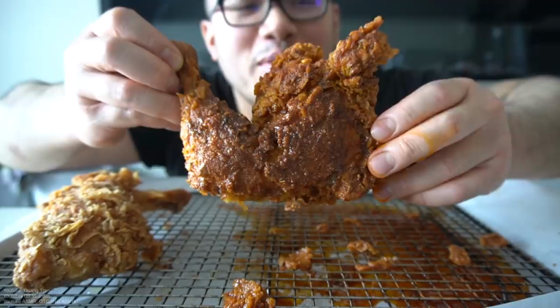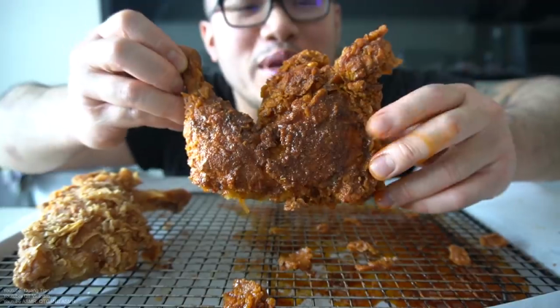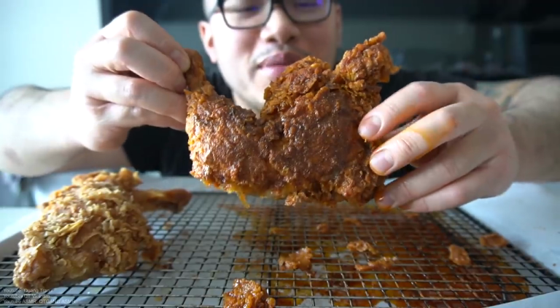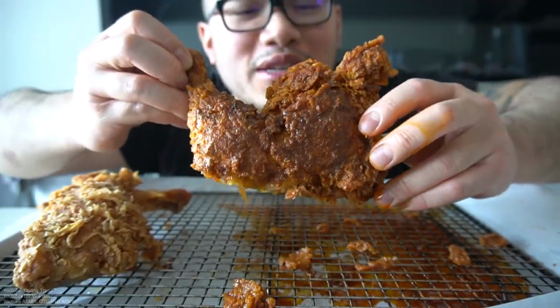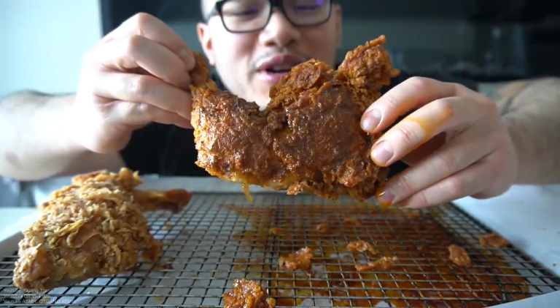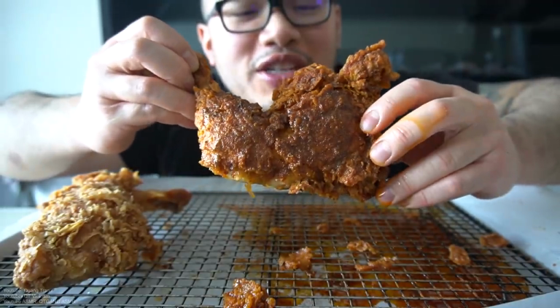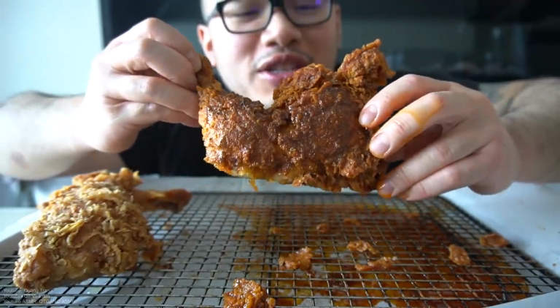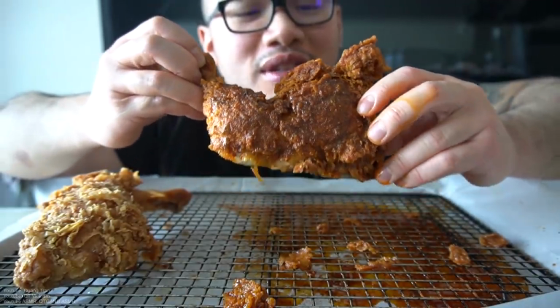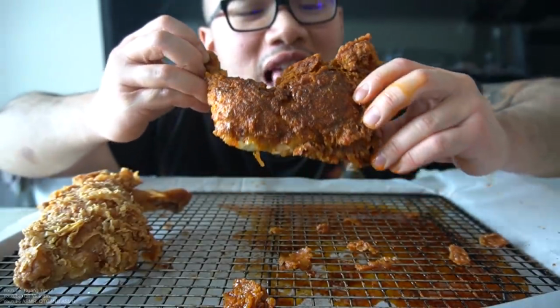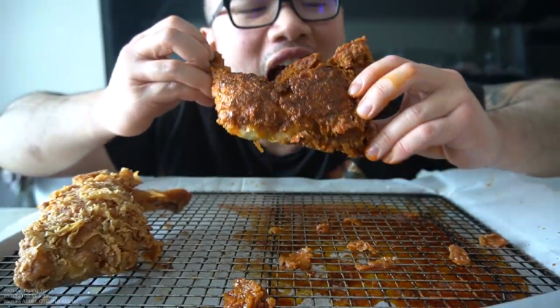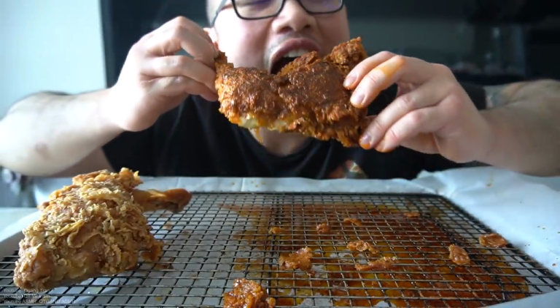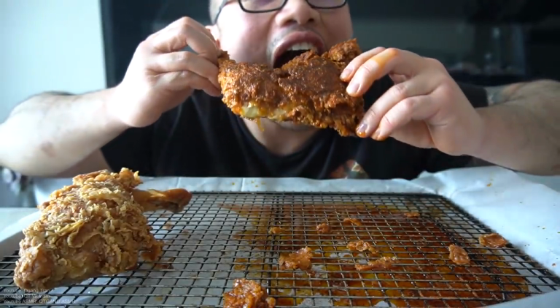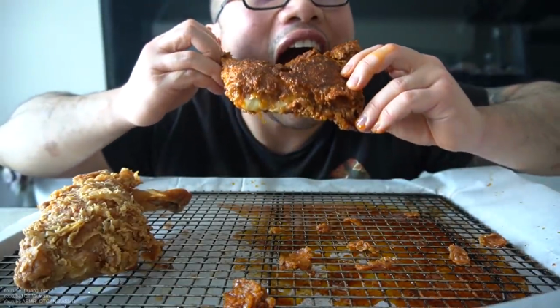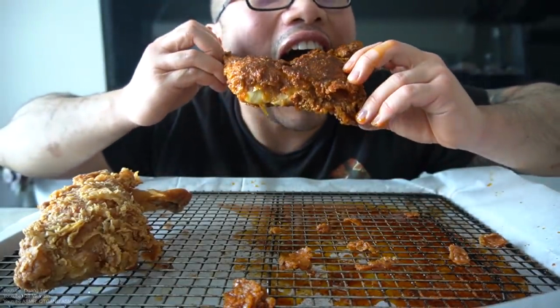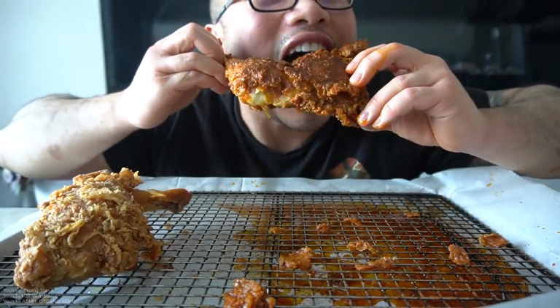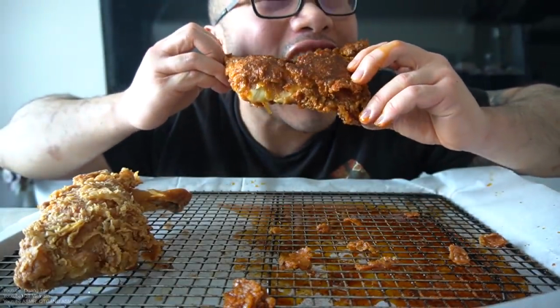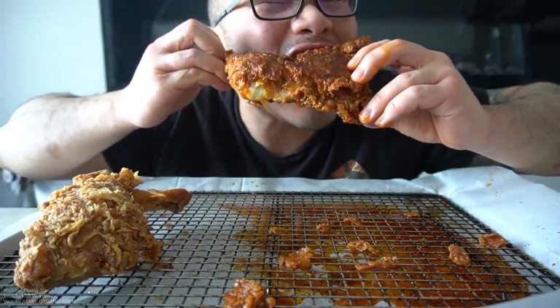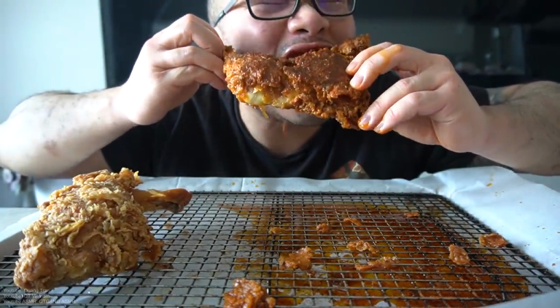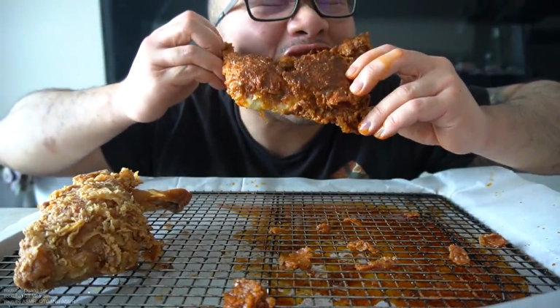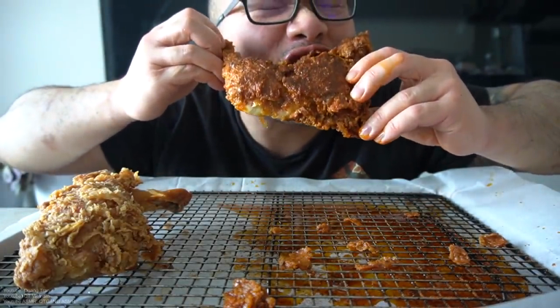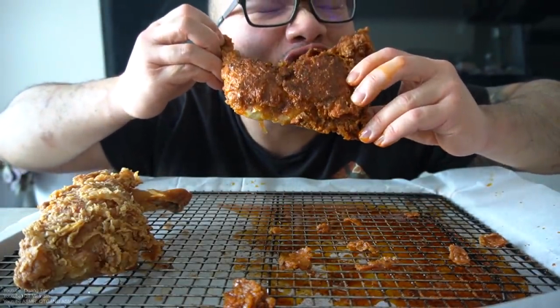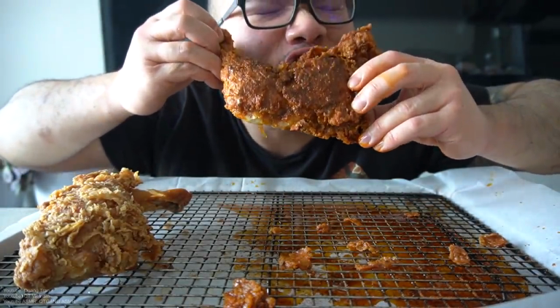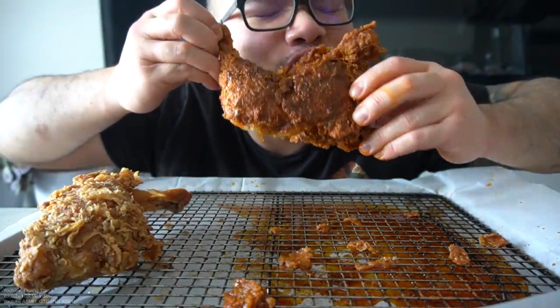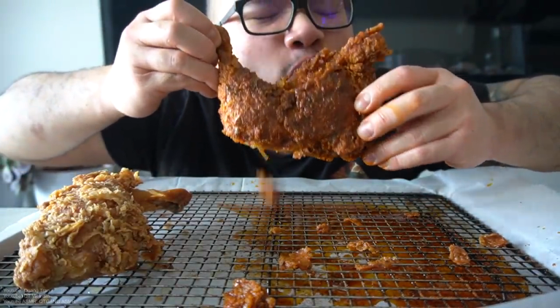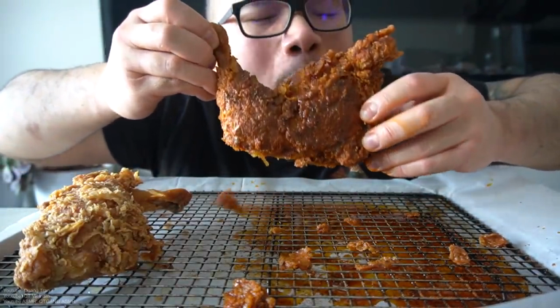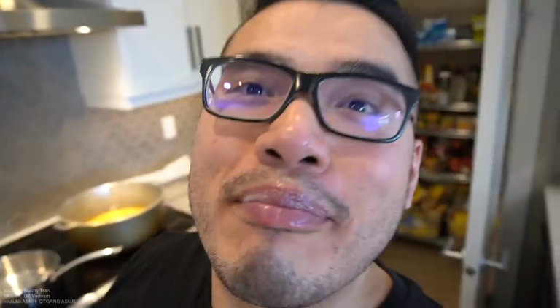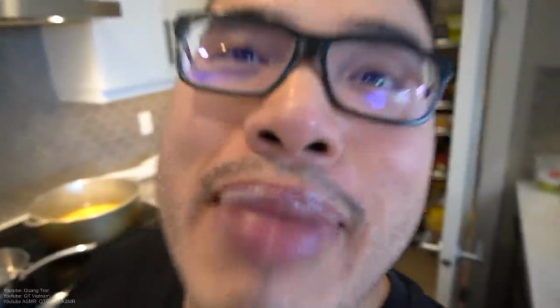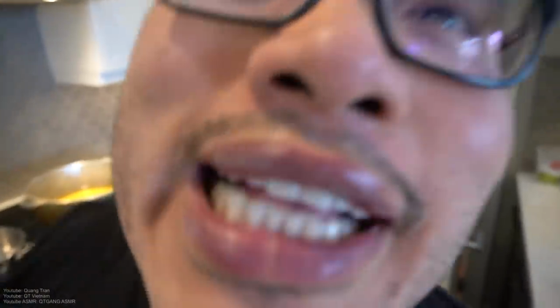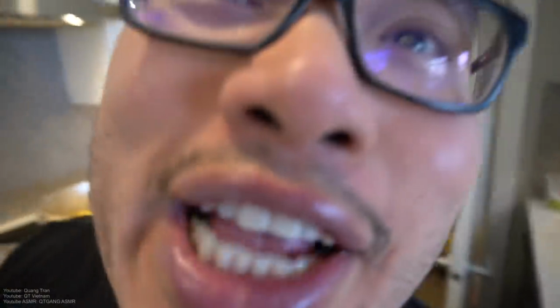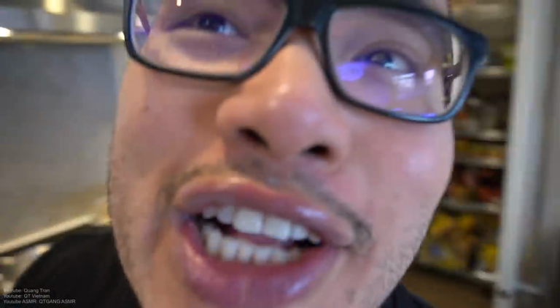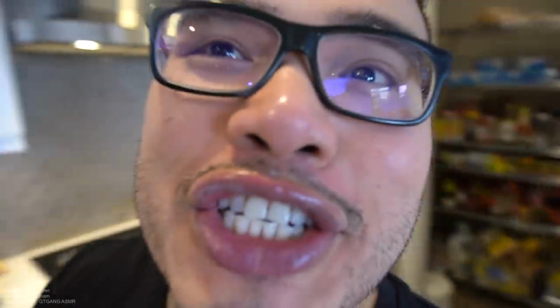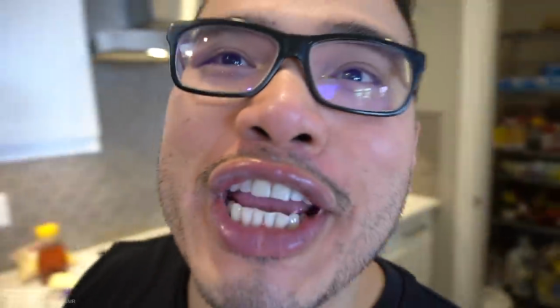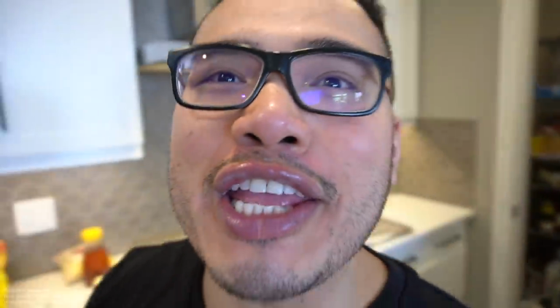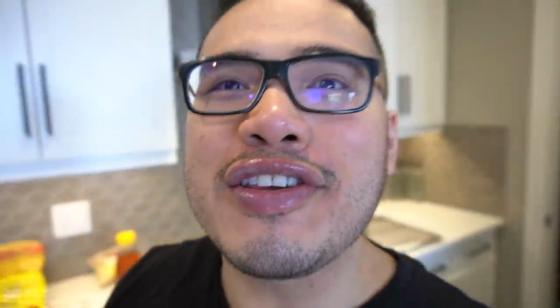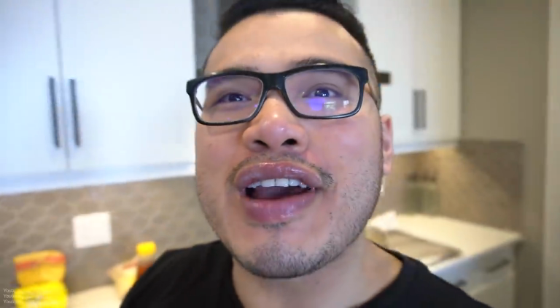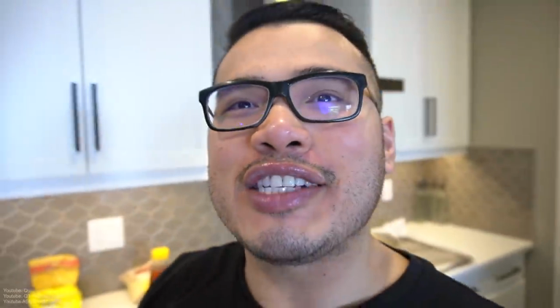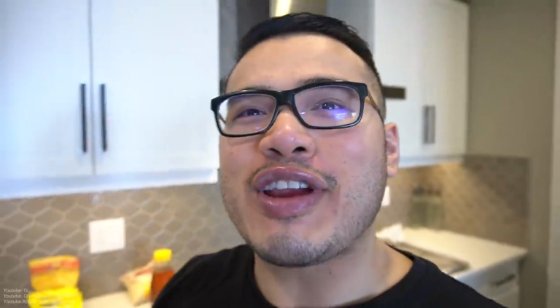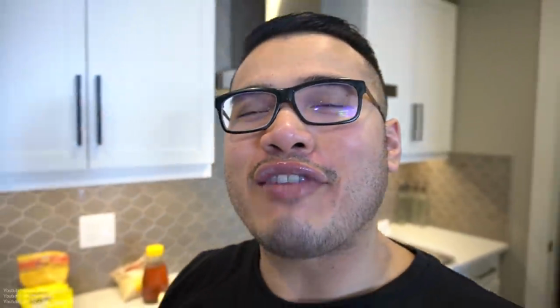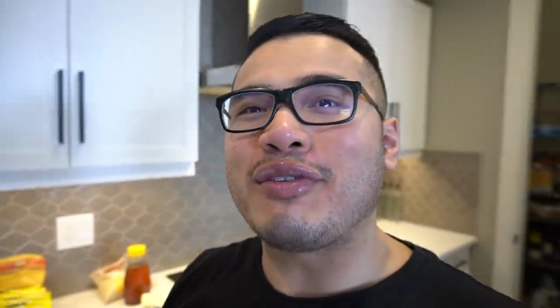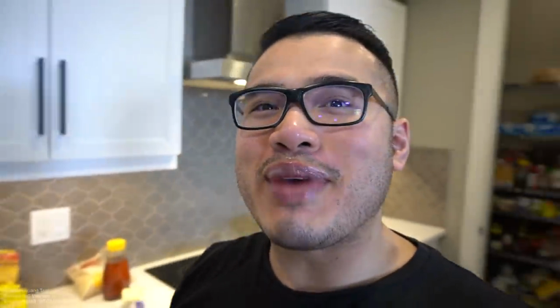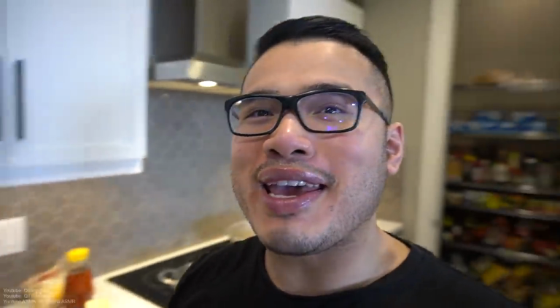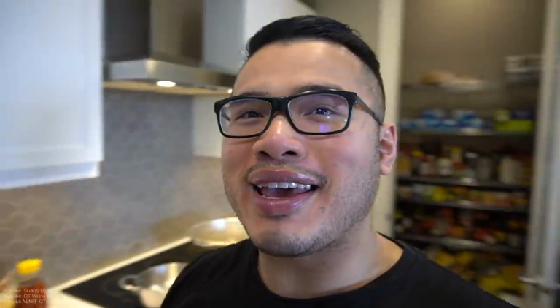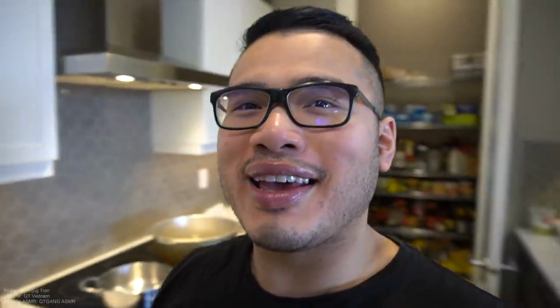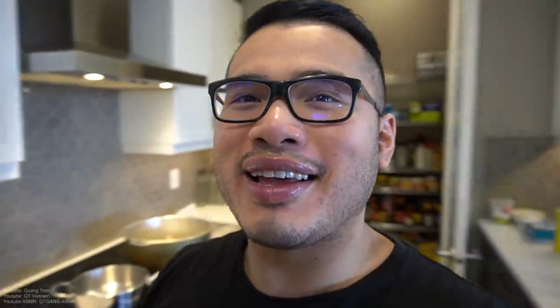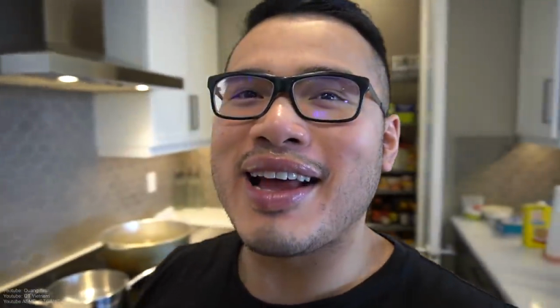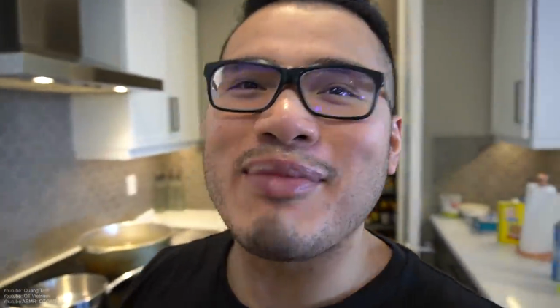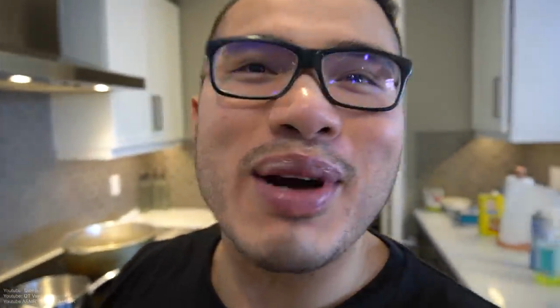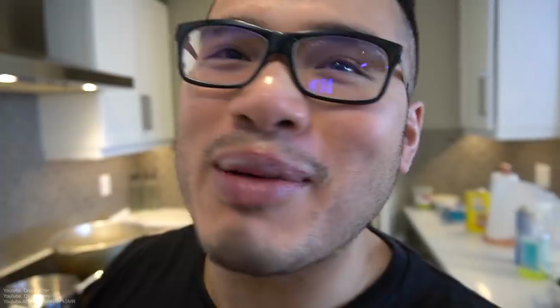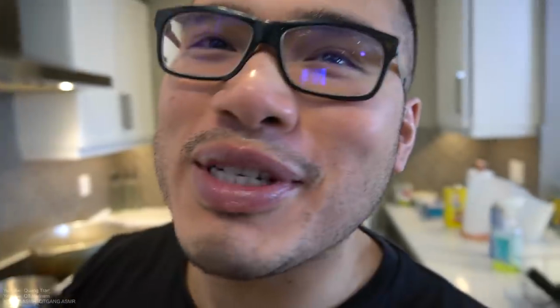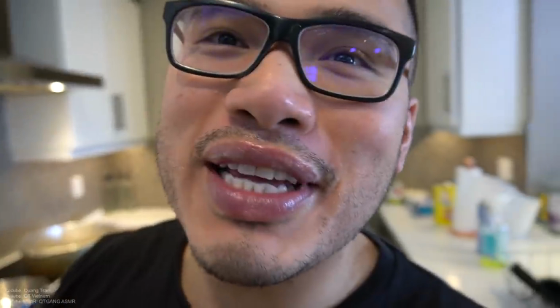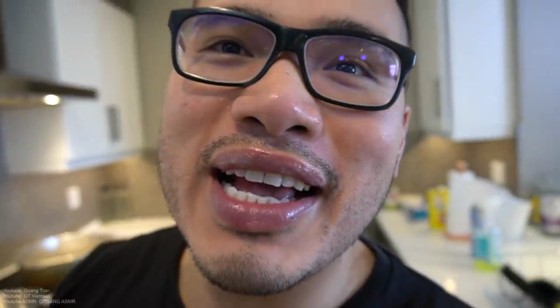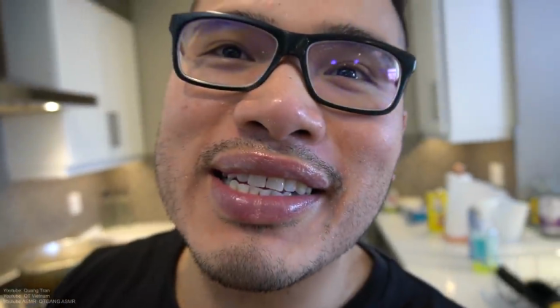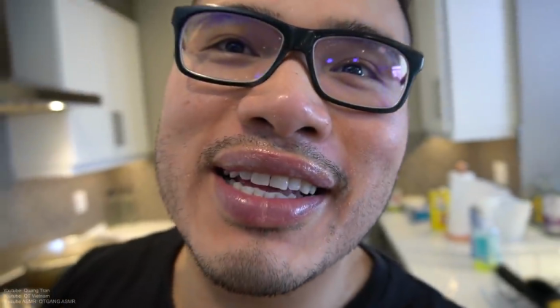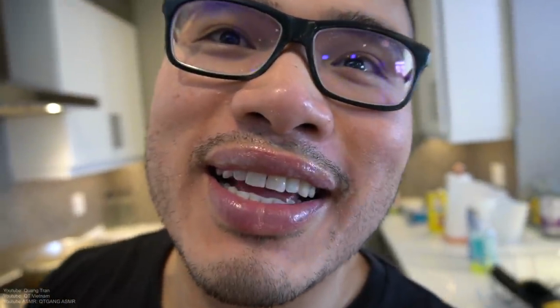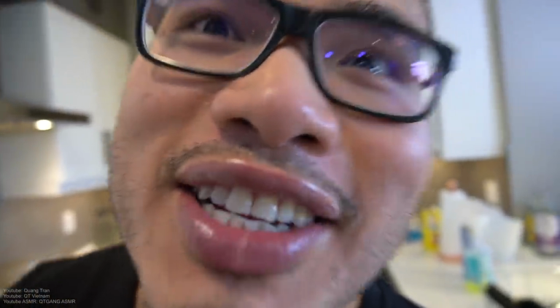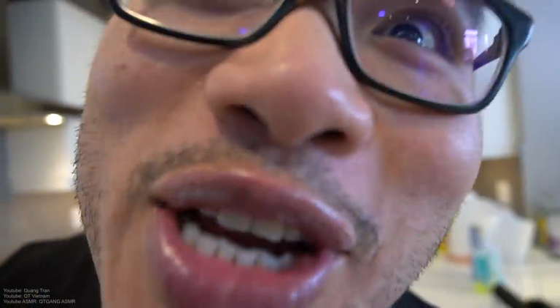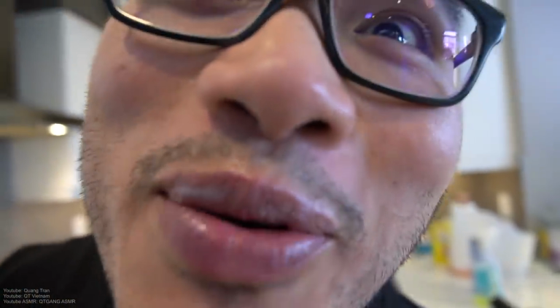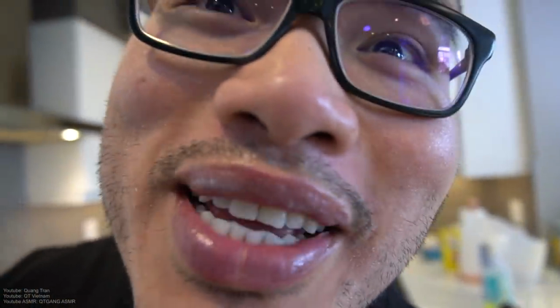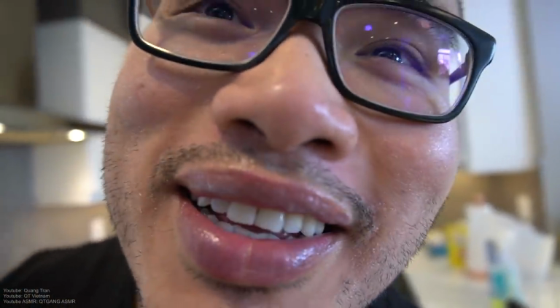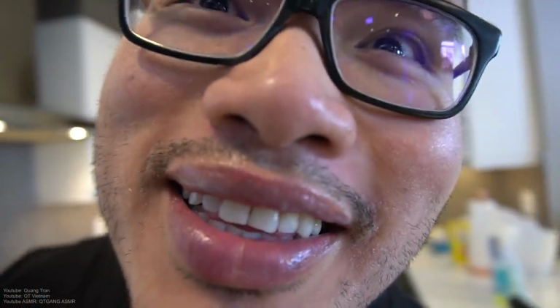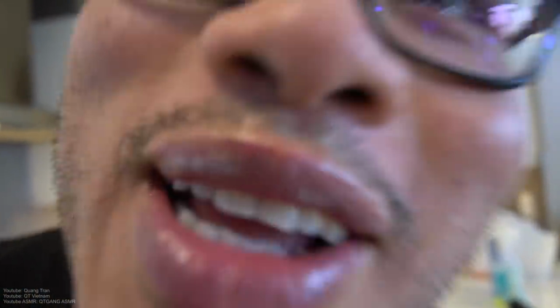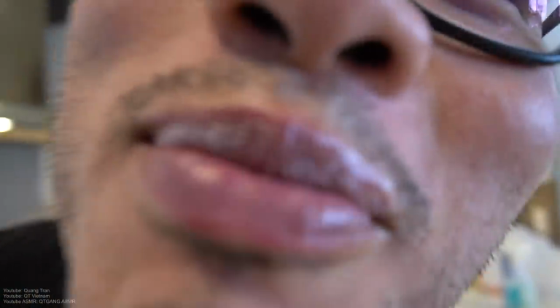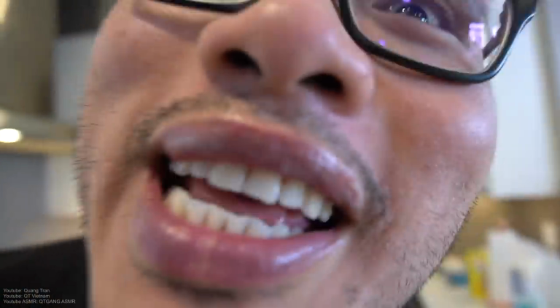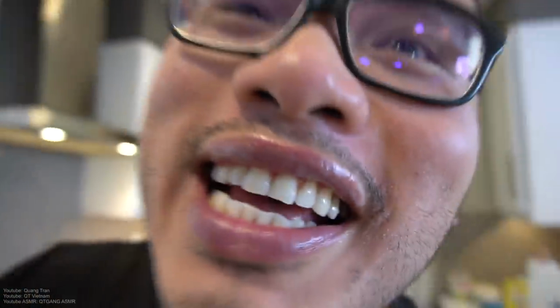Peep this crunch. Best hot chicken you guys will ever make — I promise you guys. Shall we? Don't blink.